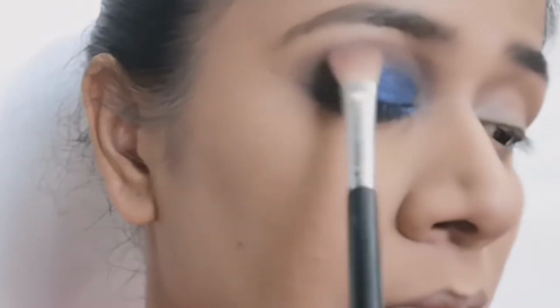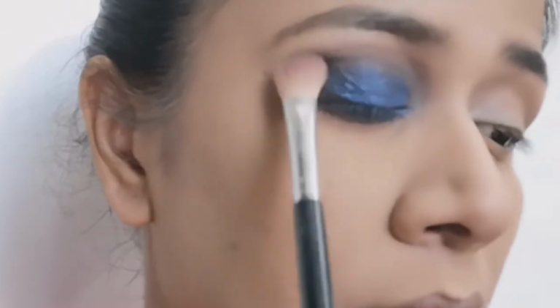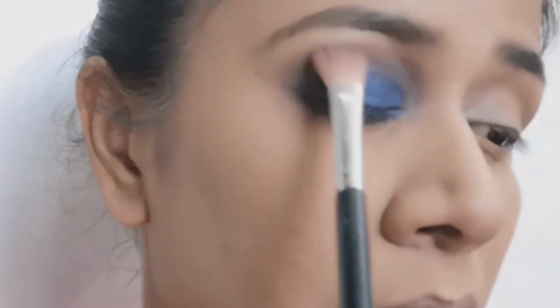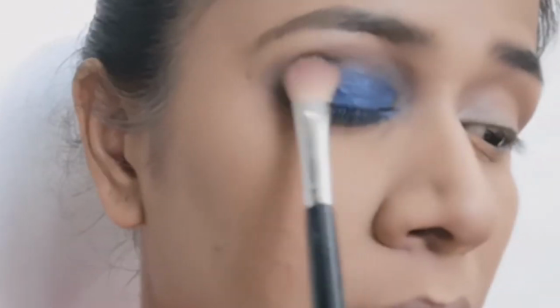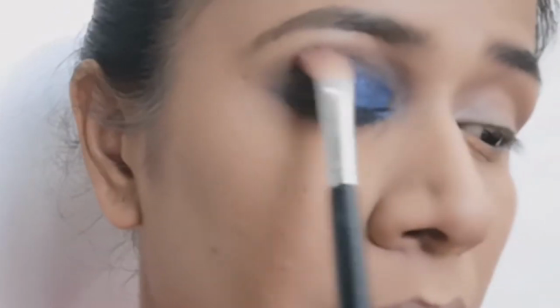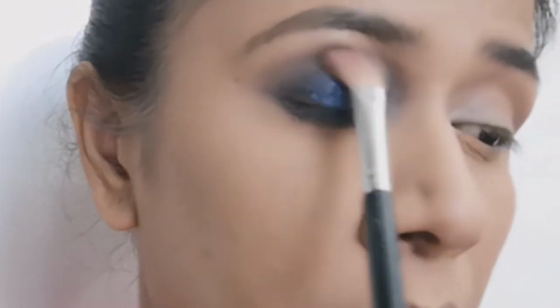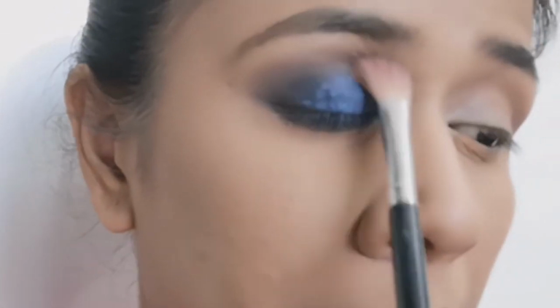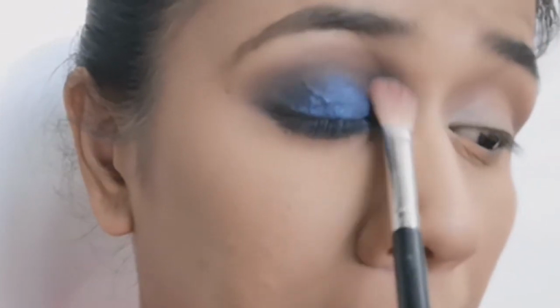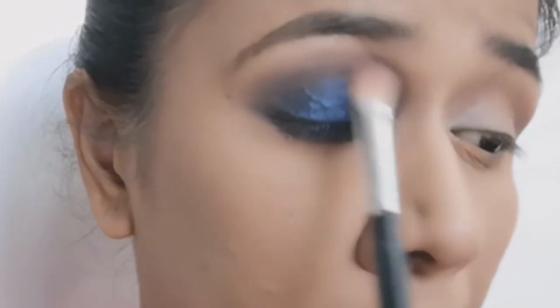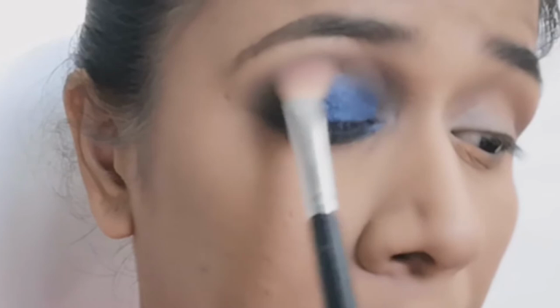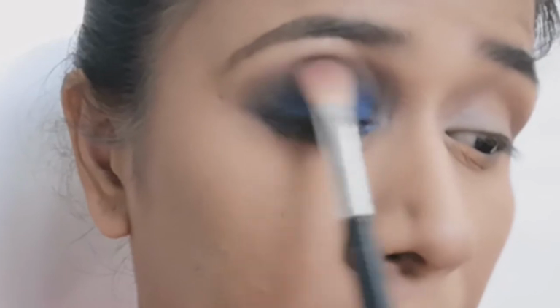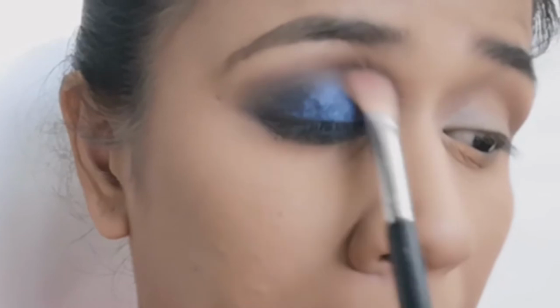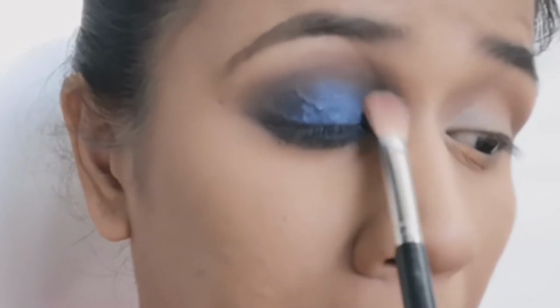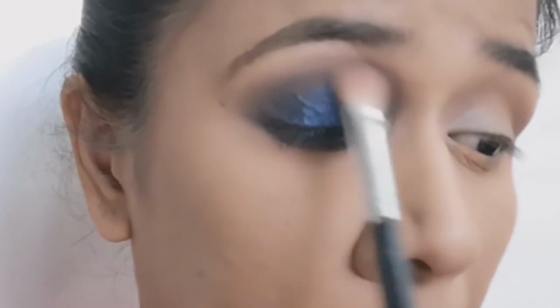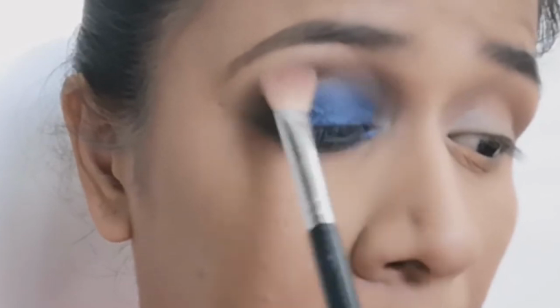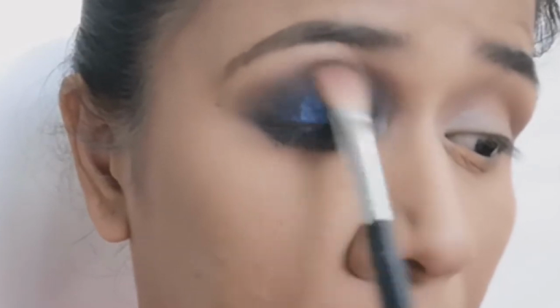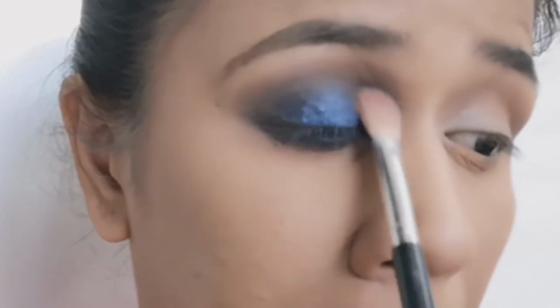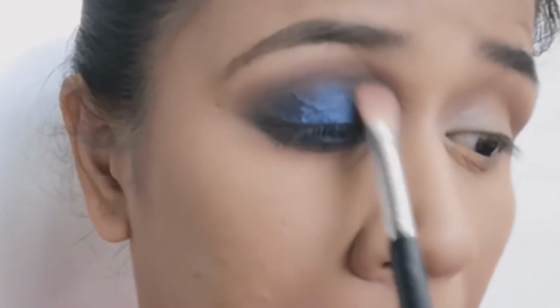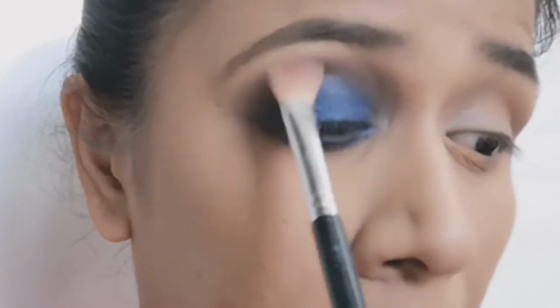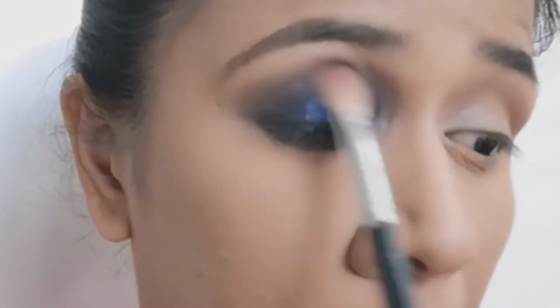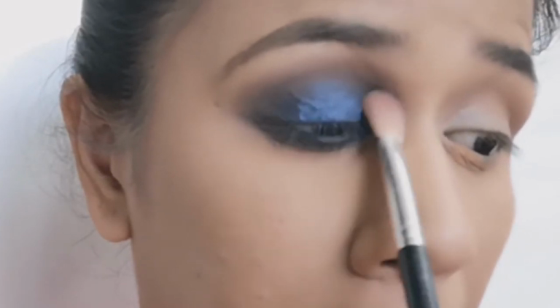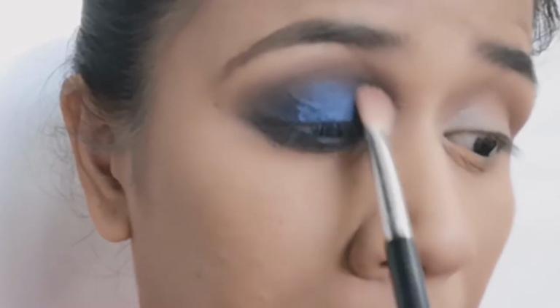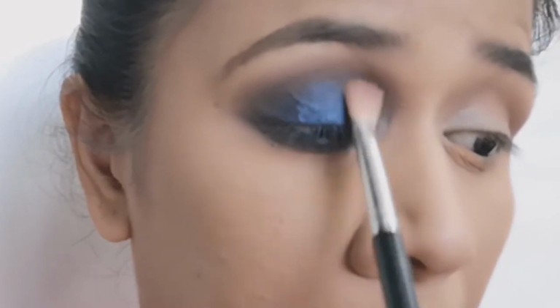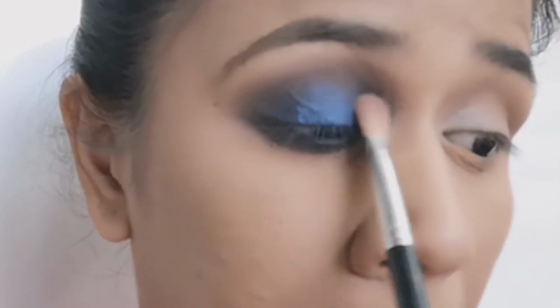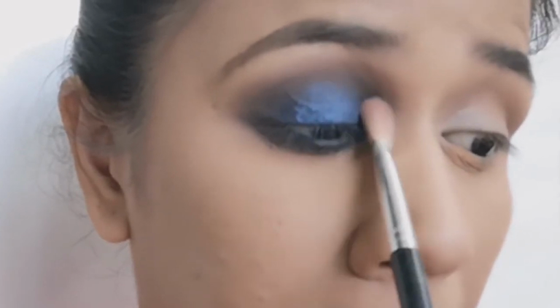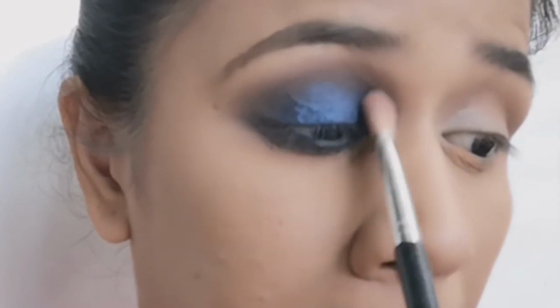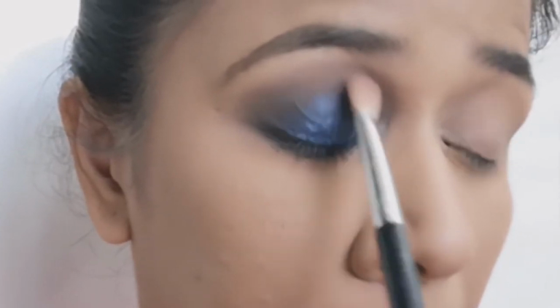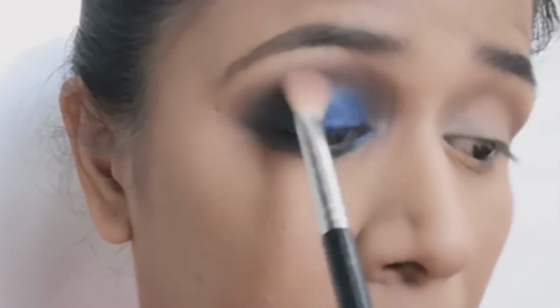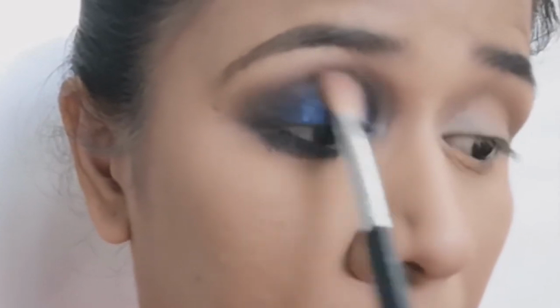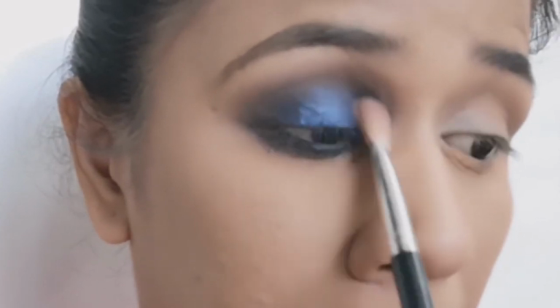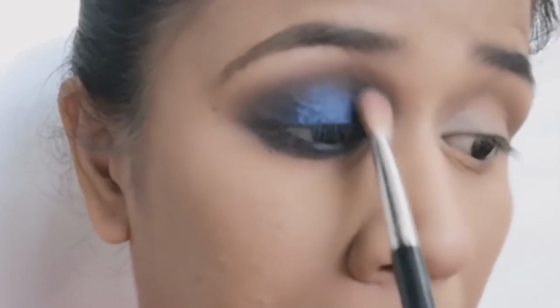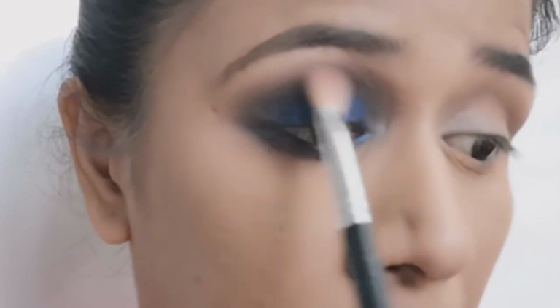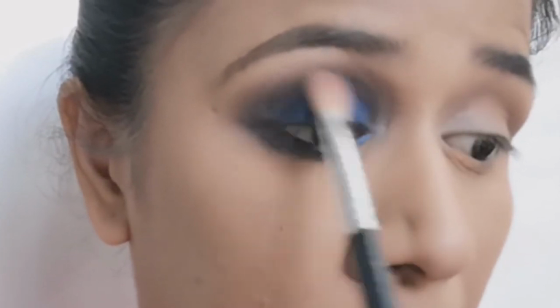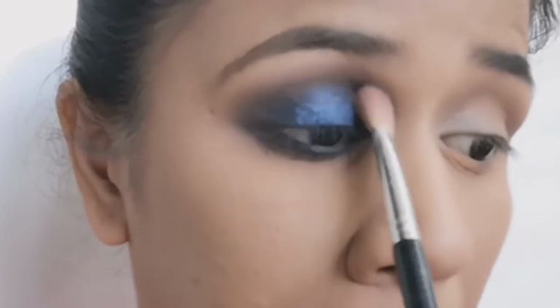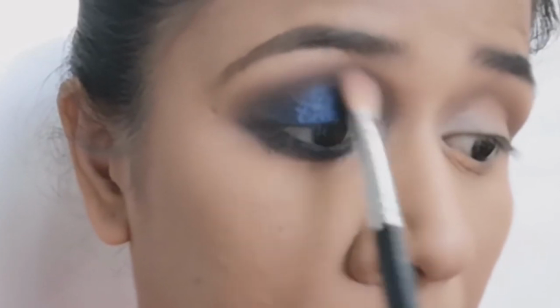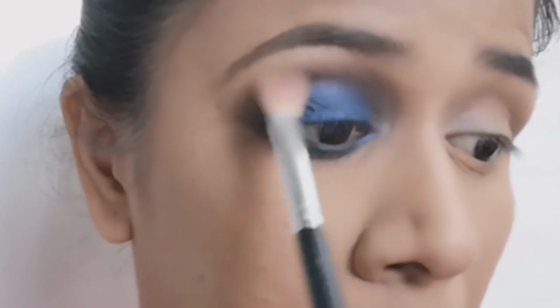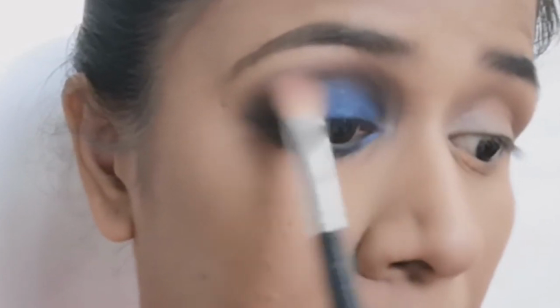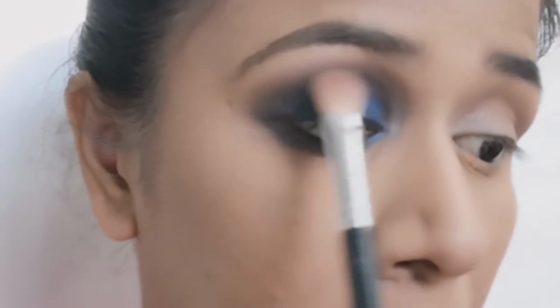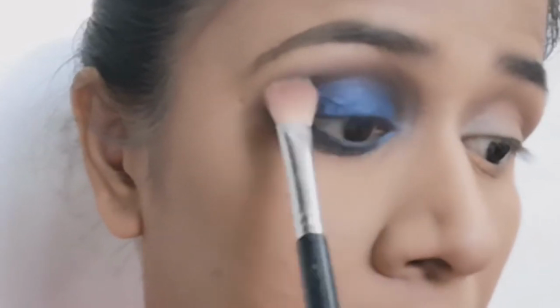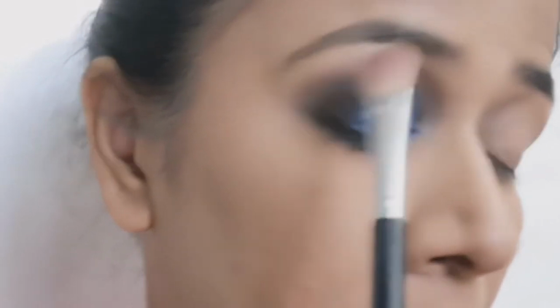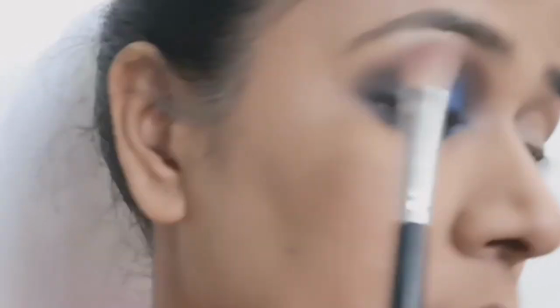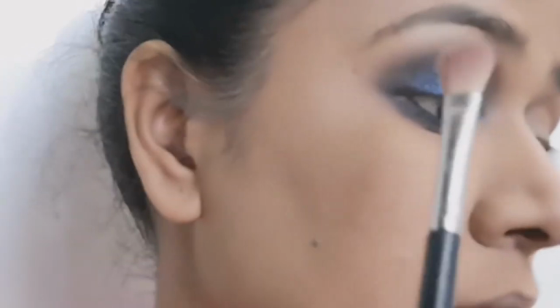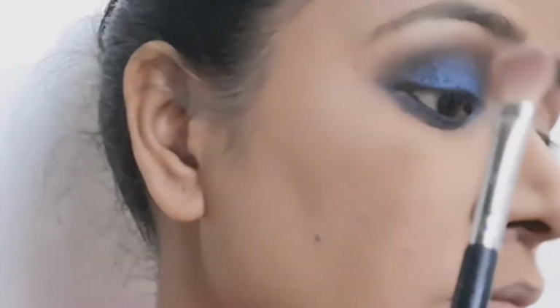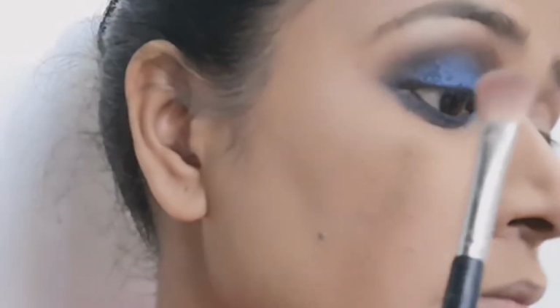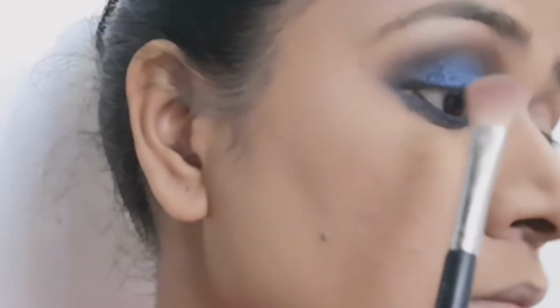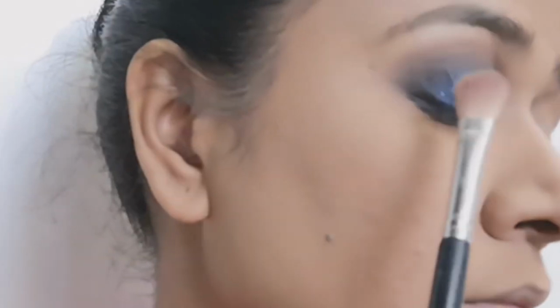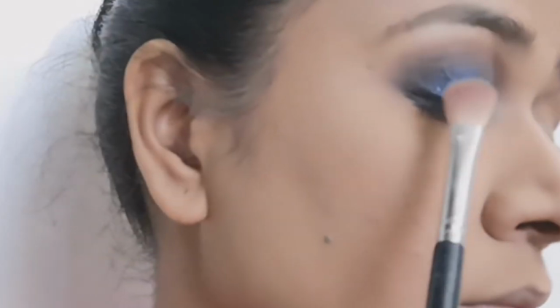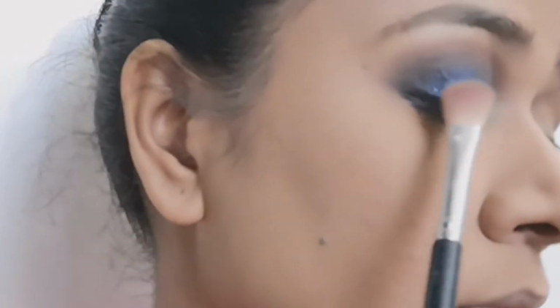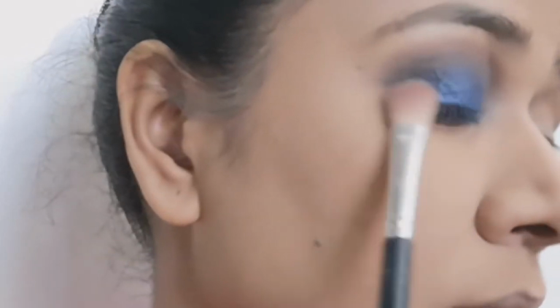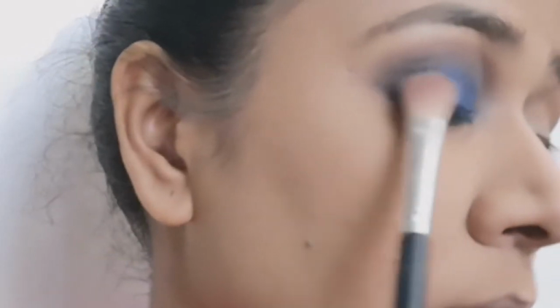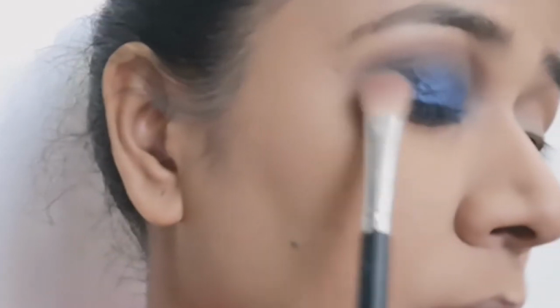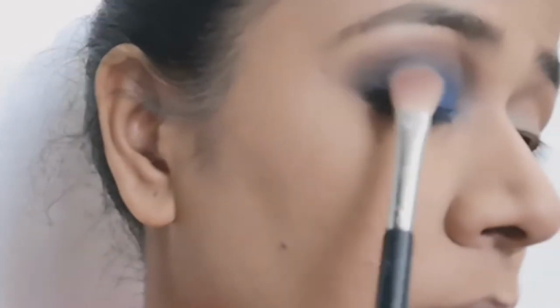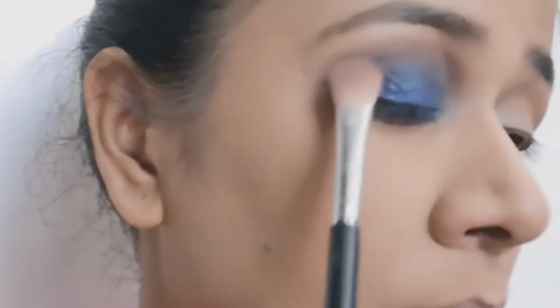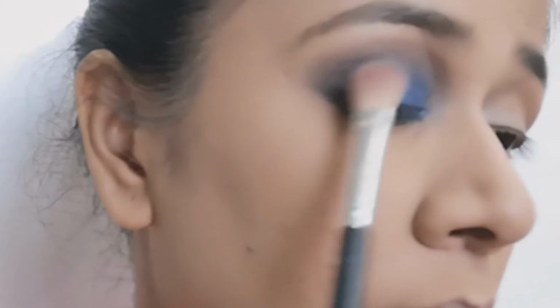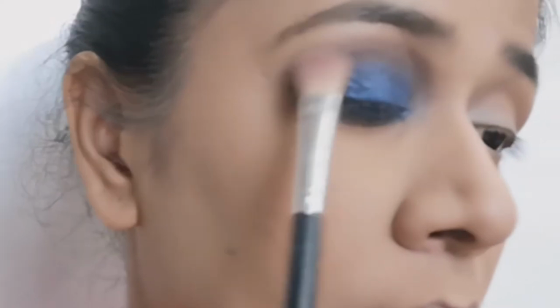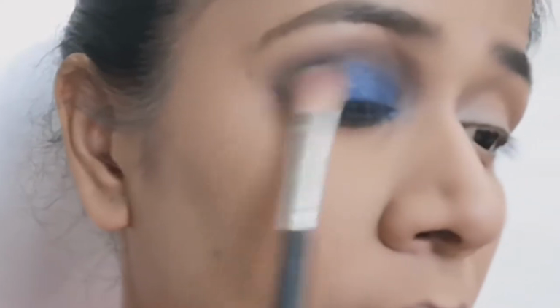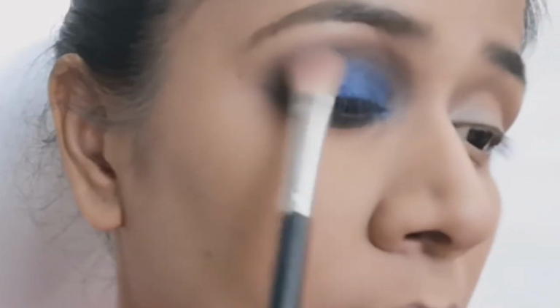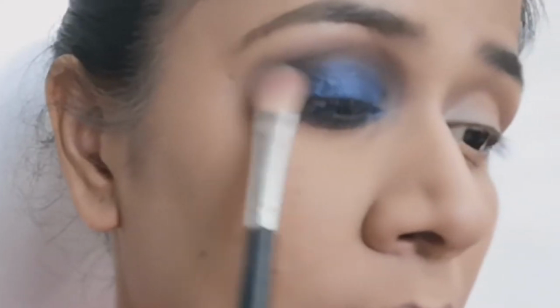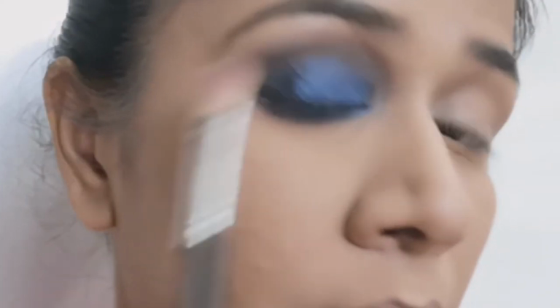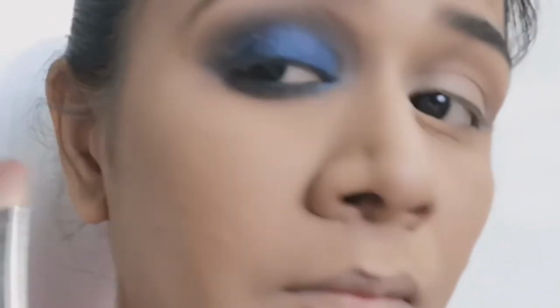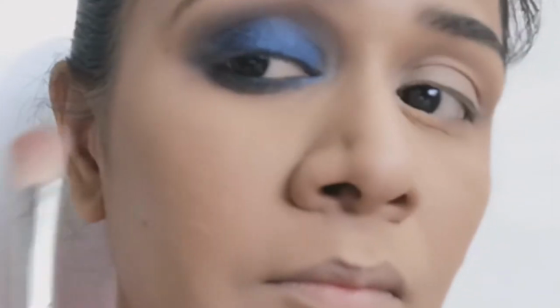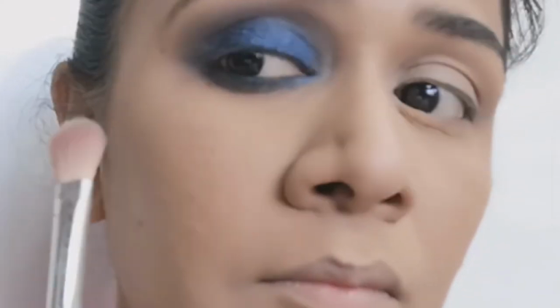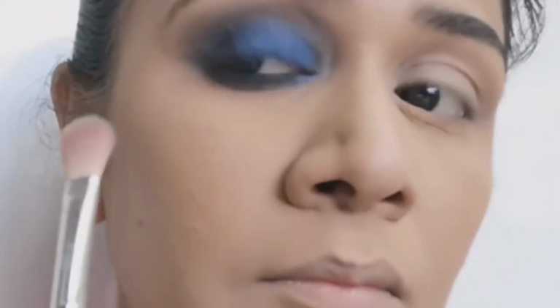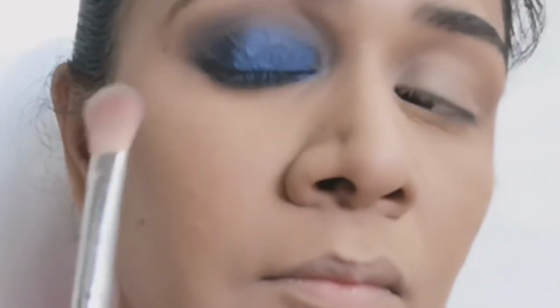One last time I am blending that blue shadow towards the black one, so that the transition looks soft and smooth.